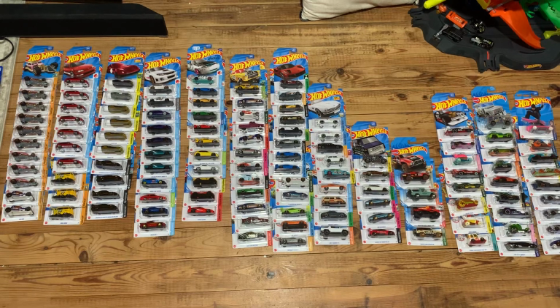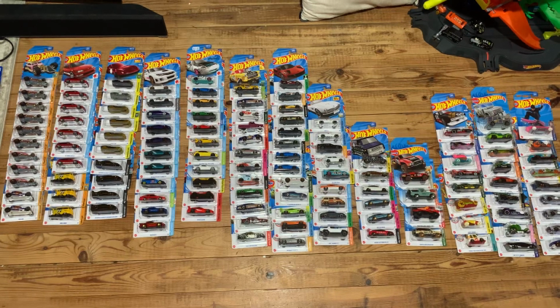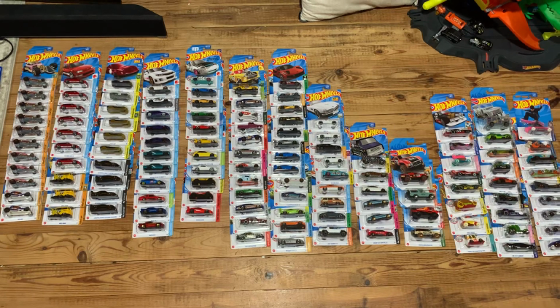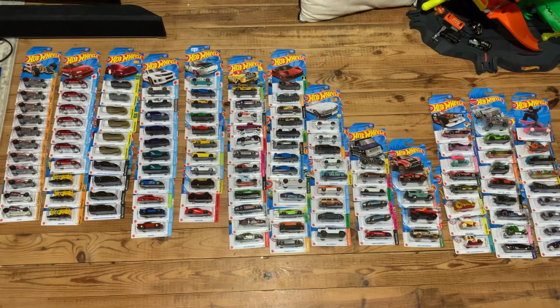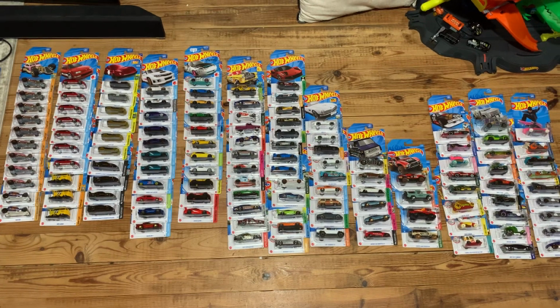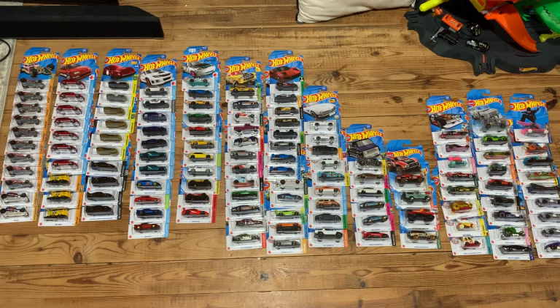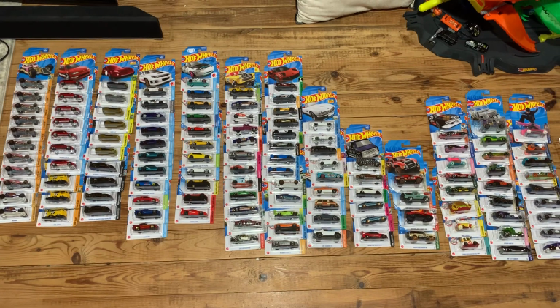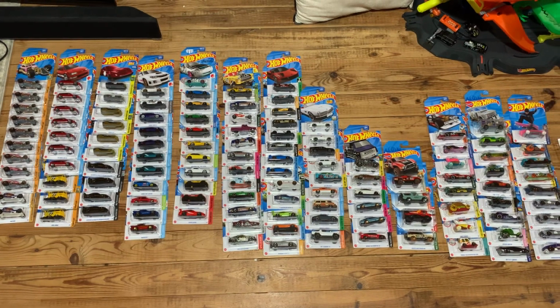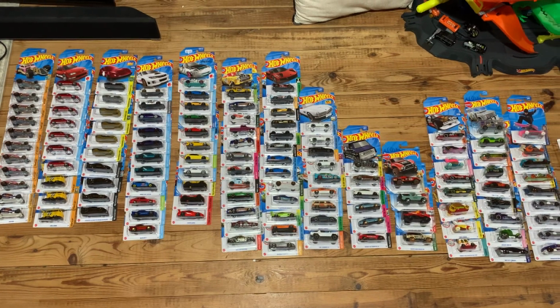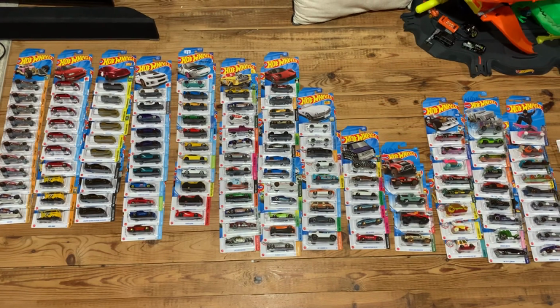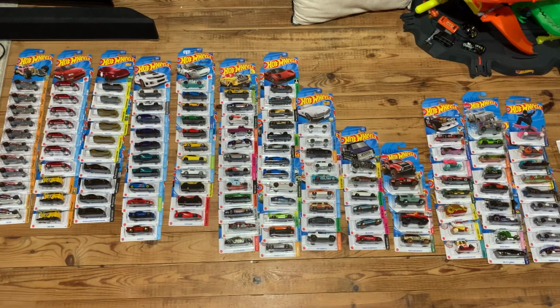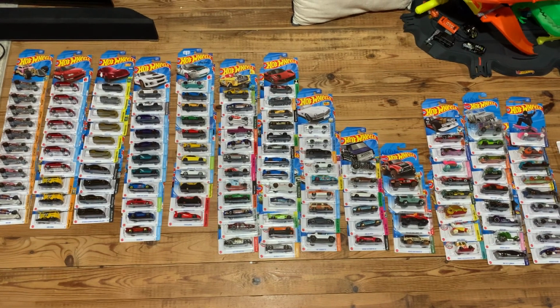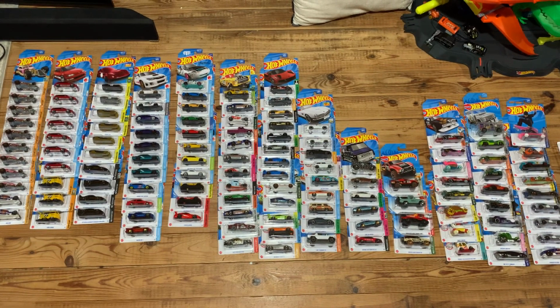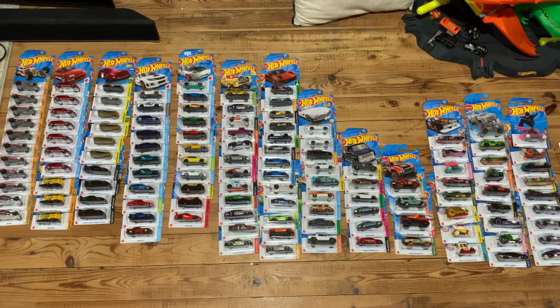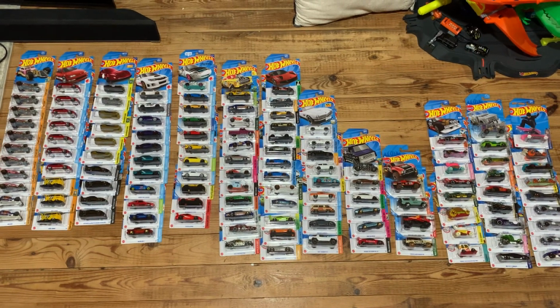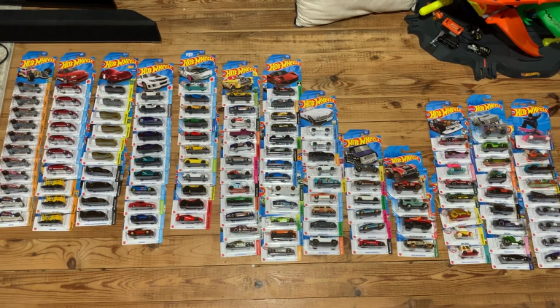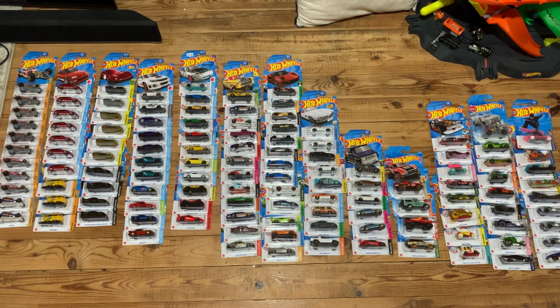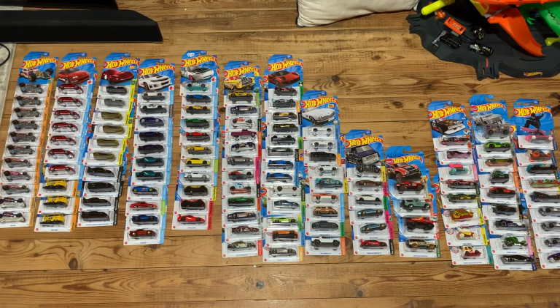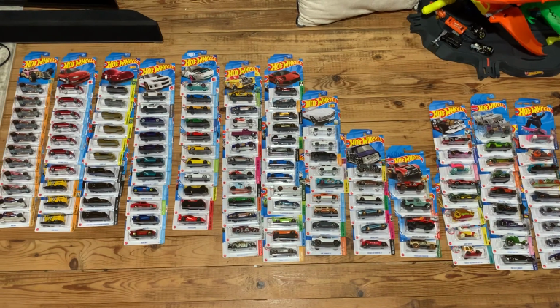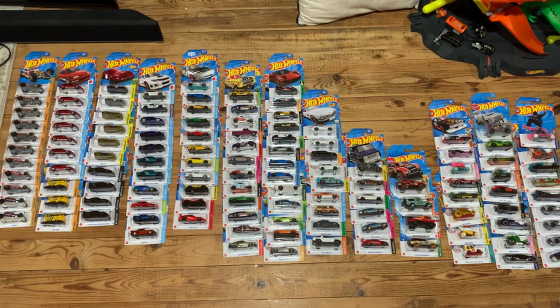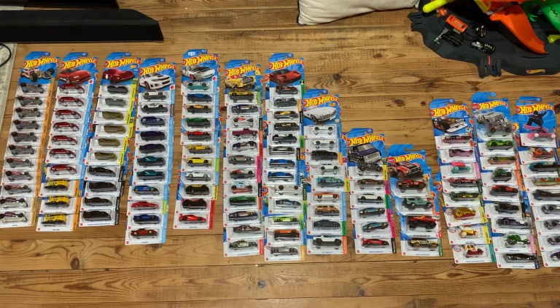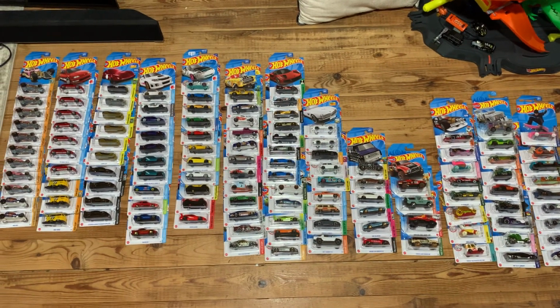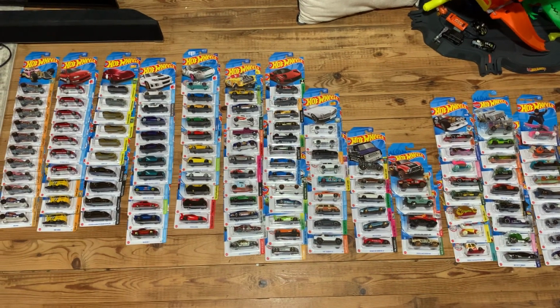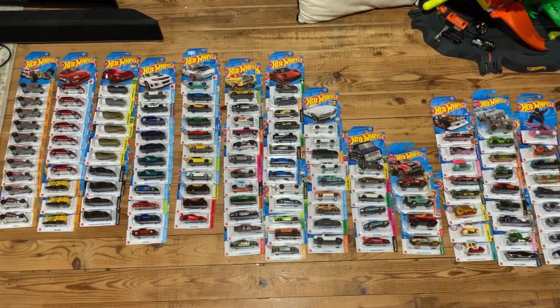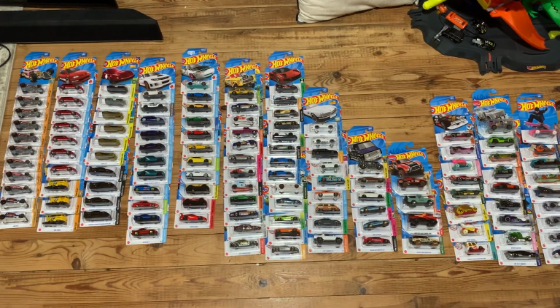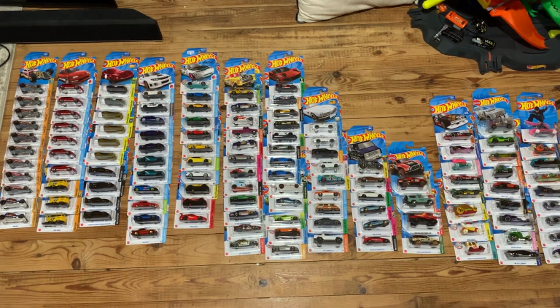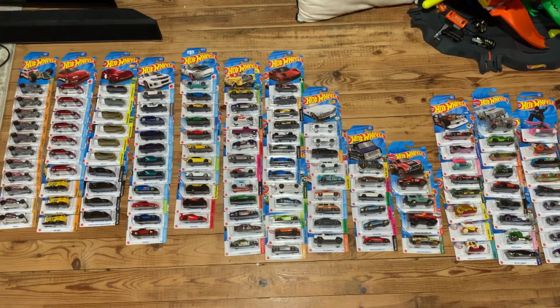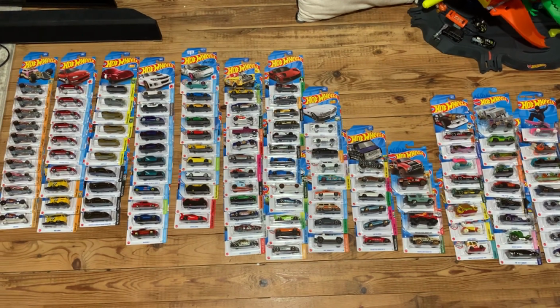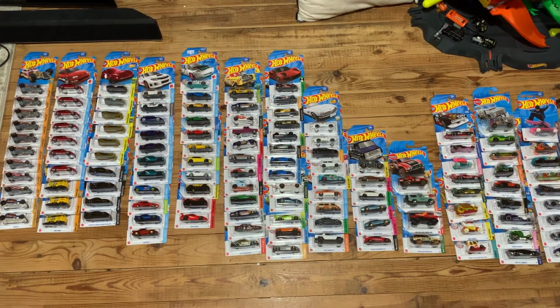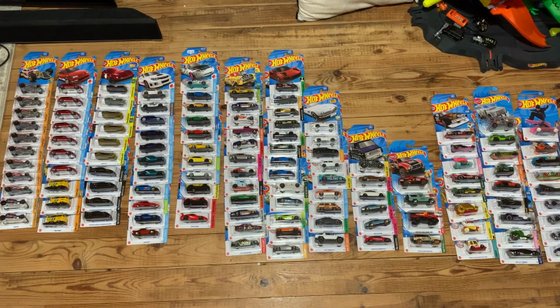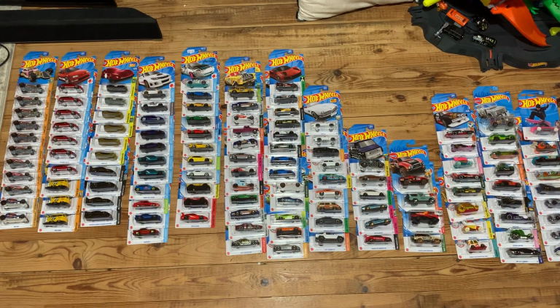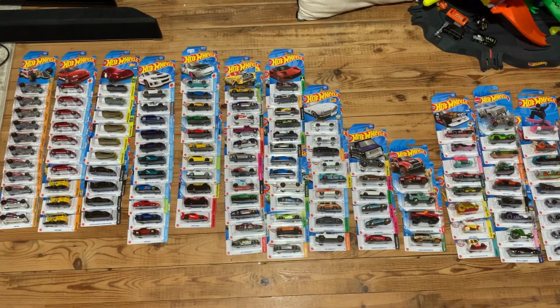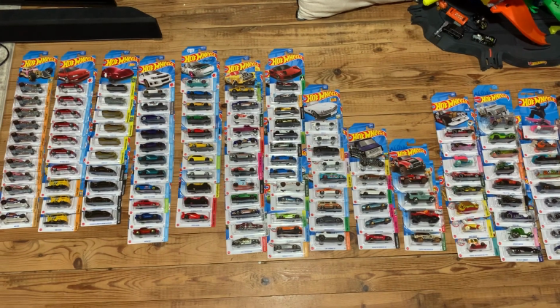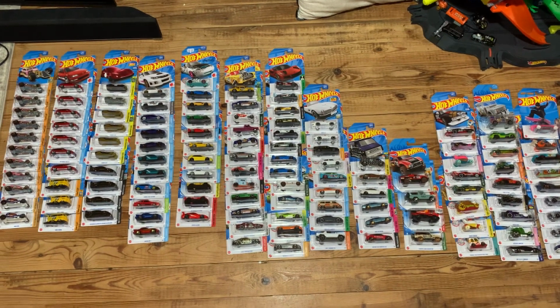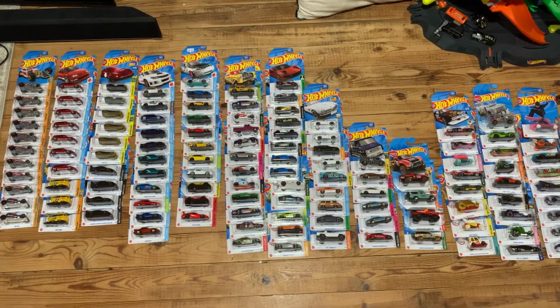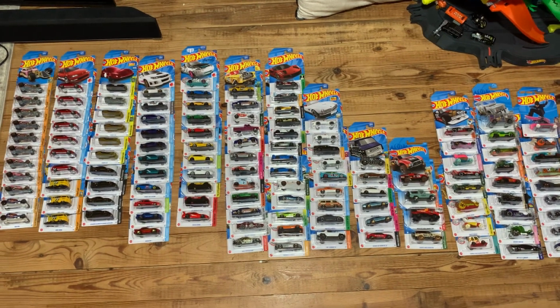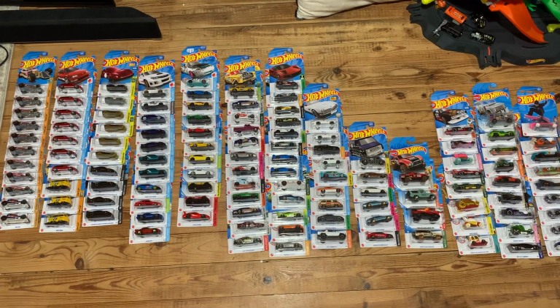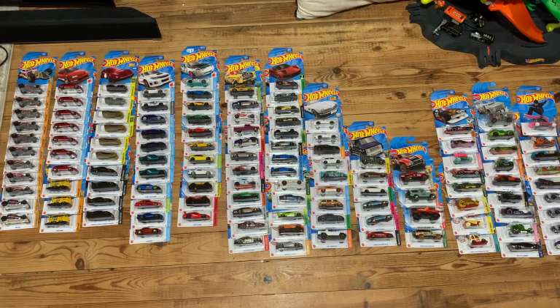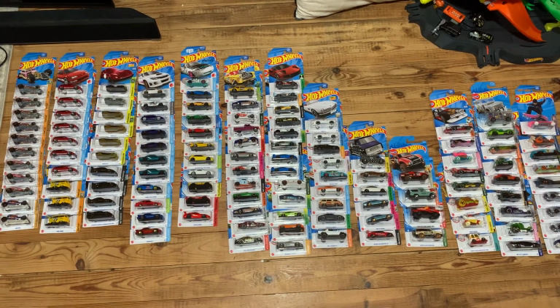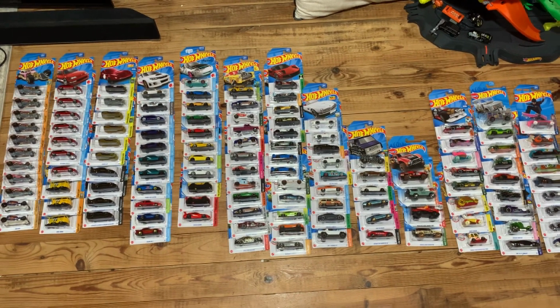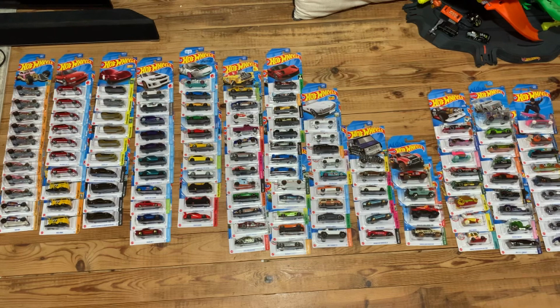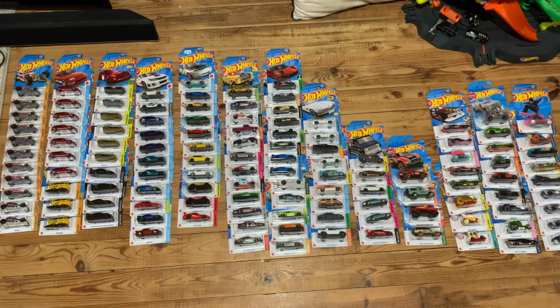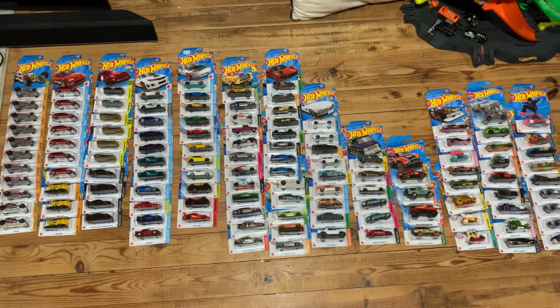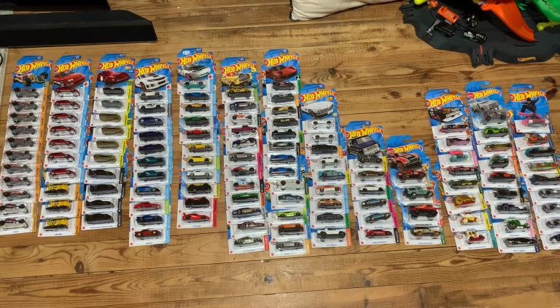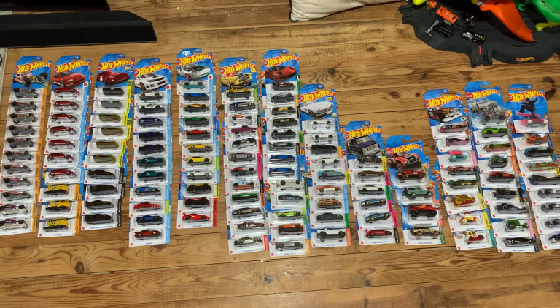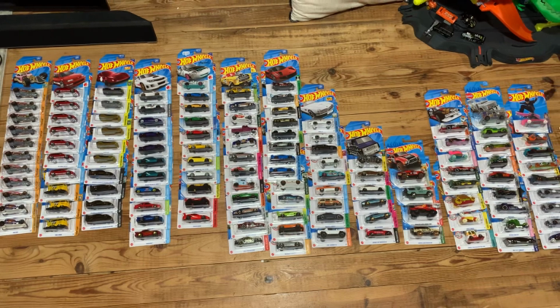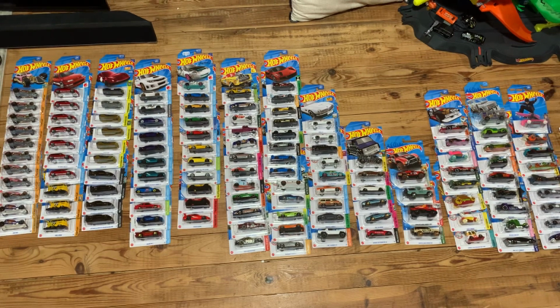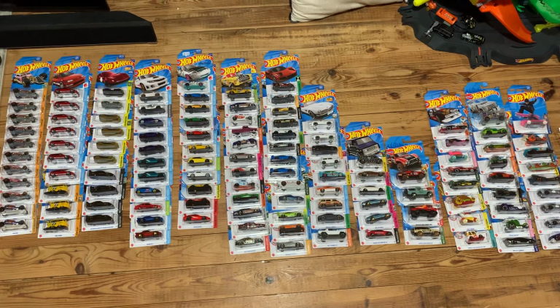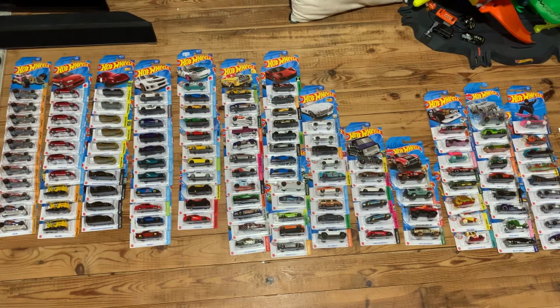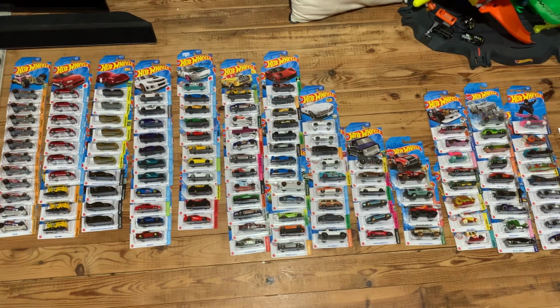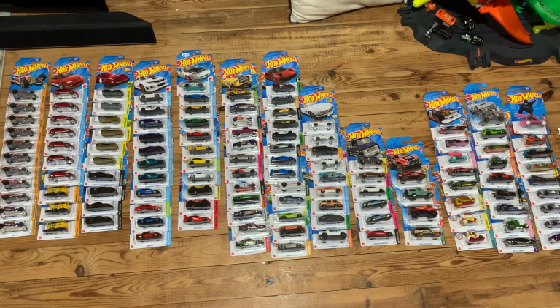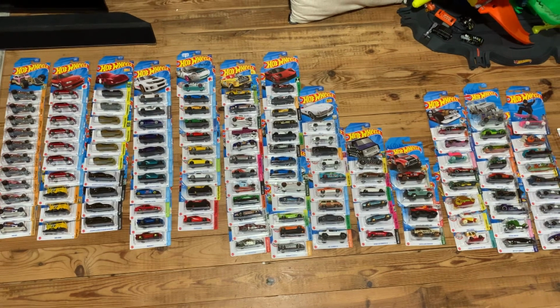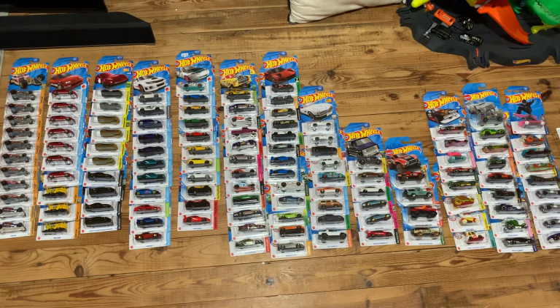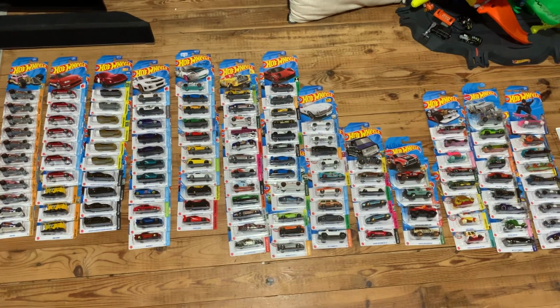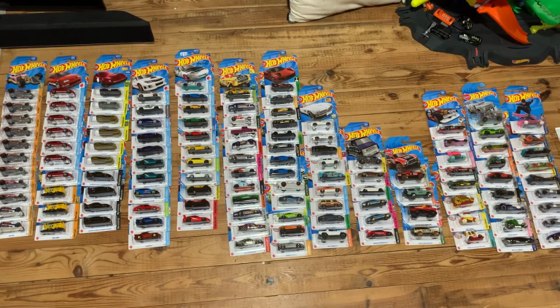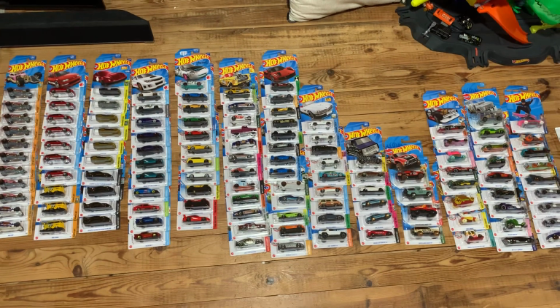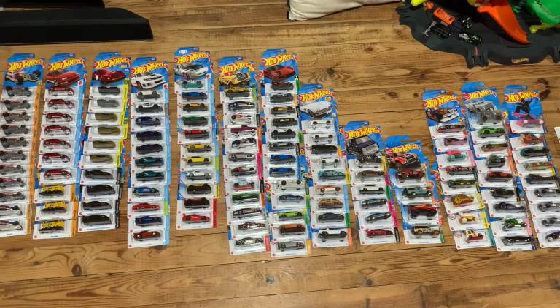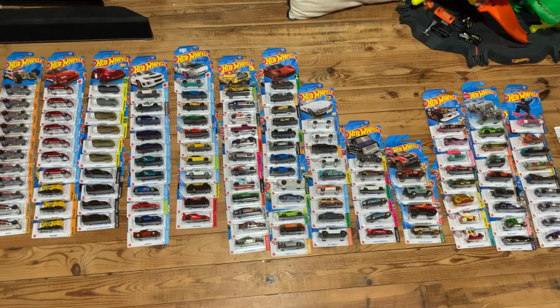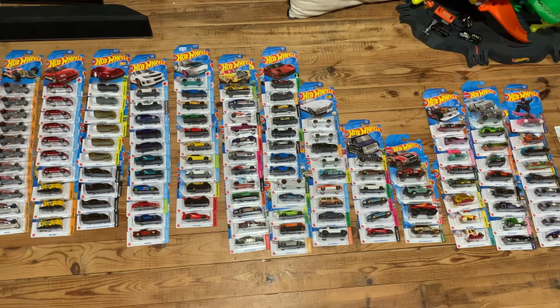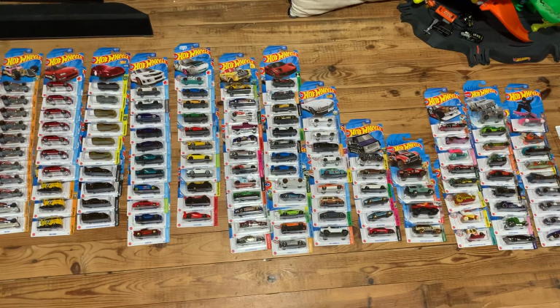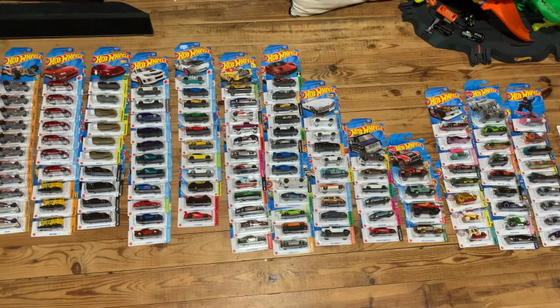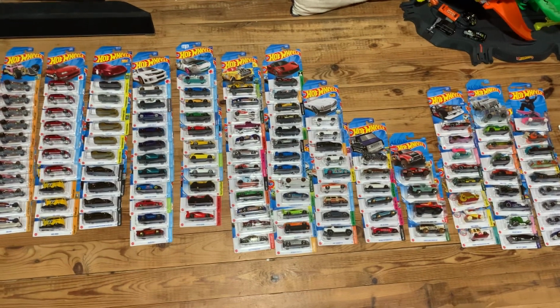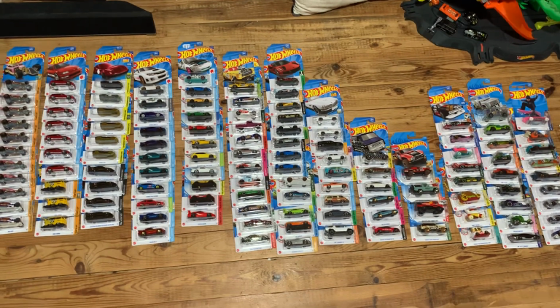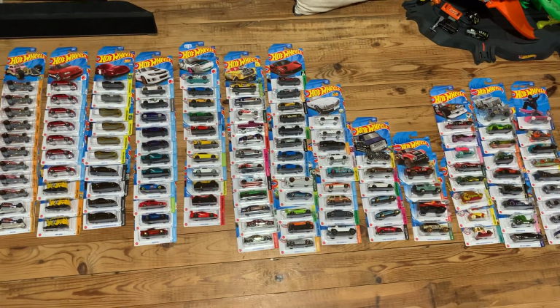Hey y'all, welcome back. I'm going to be talking today about some of these items that will be leaving my collection here in the next week, or at least hopefully they will.